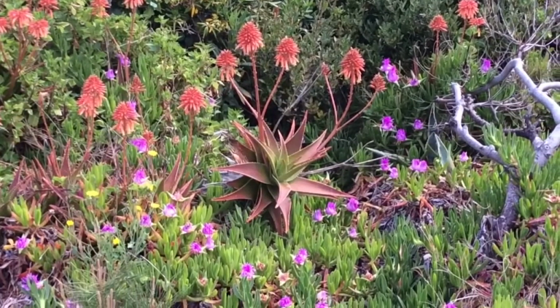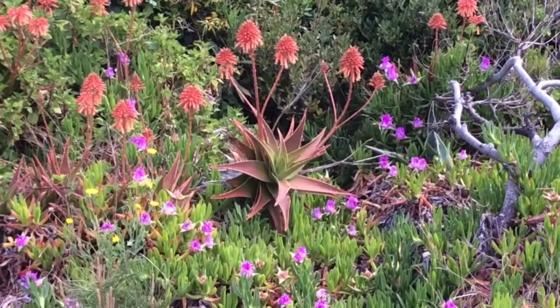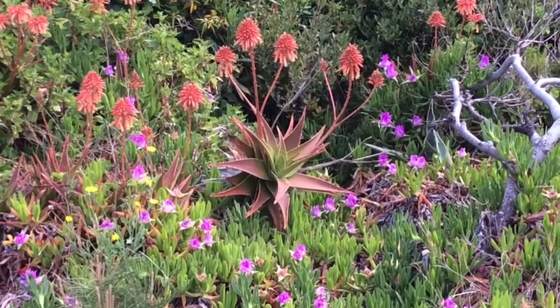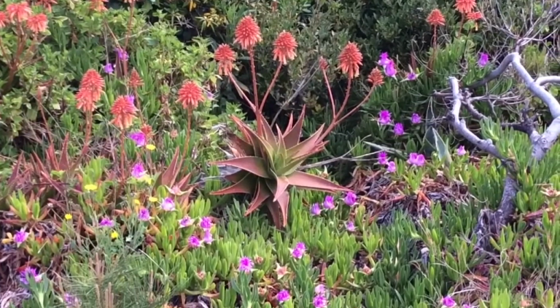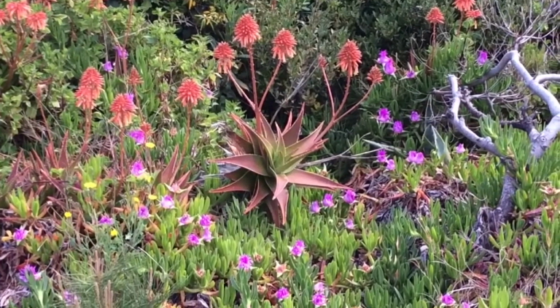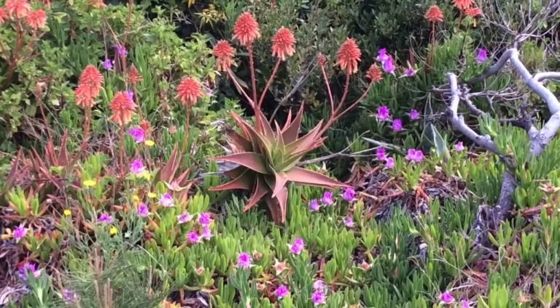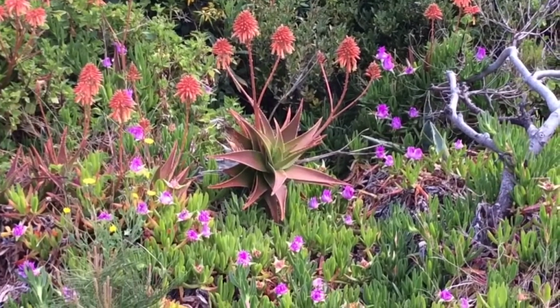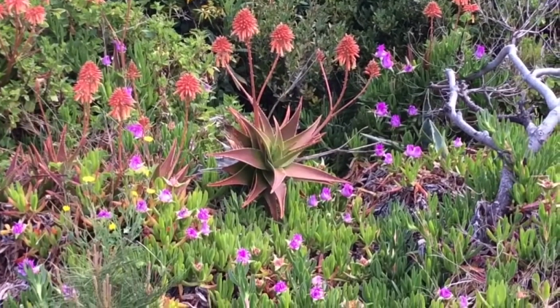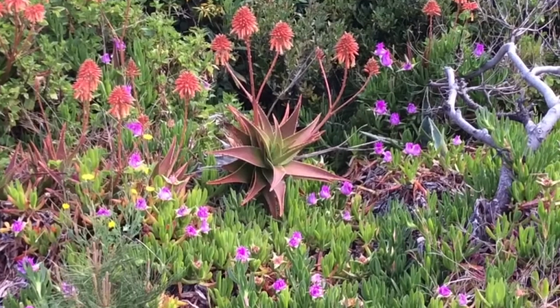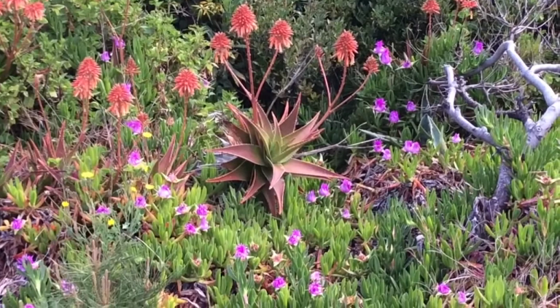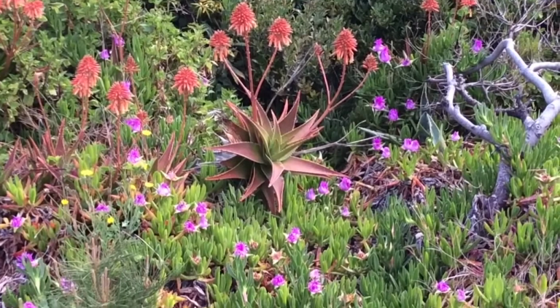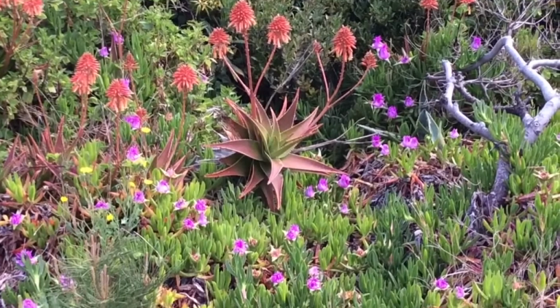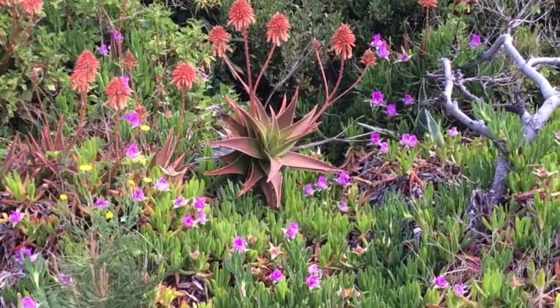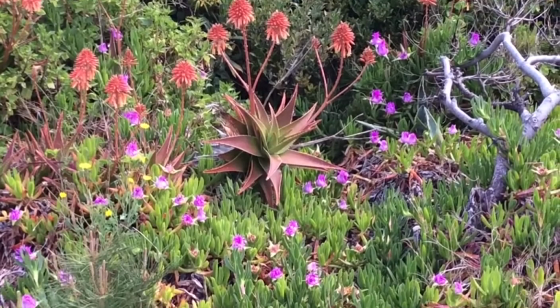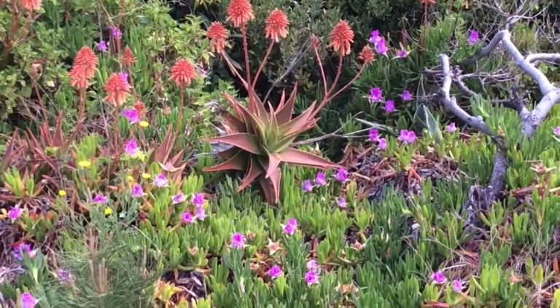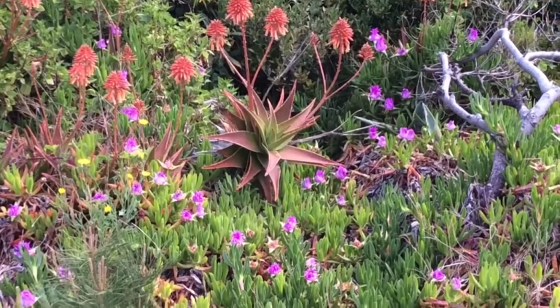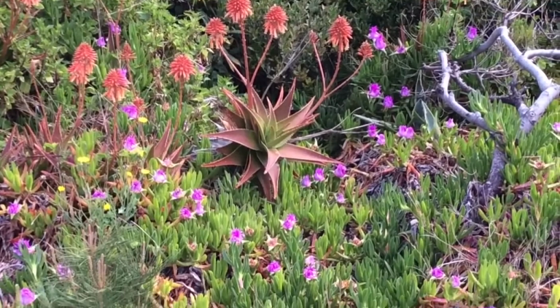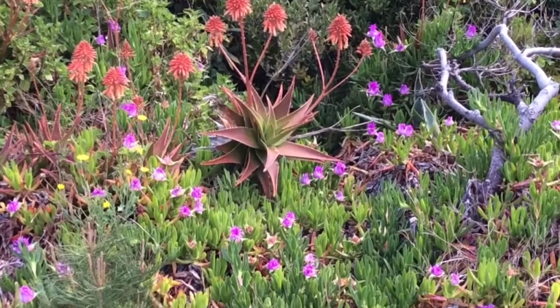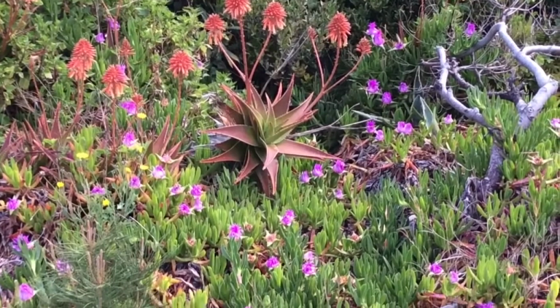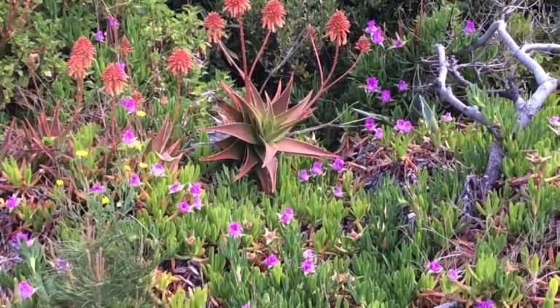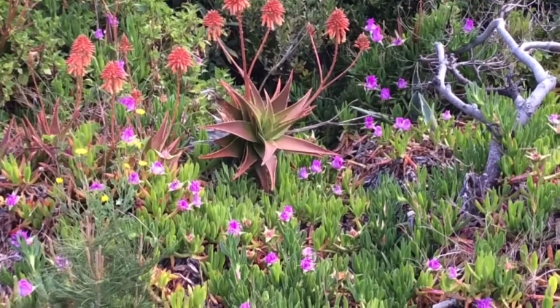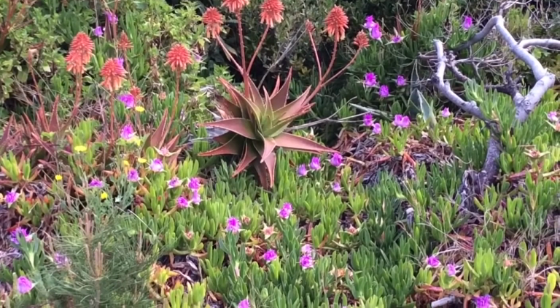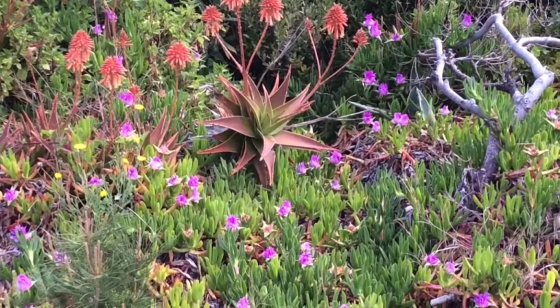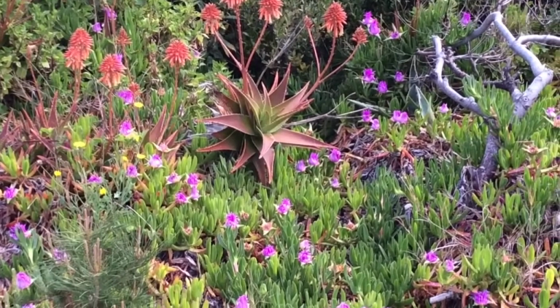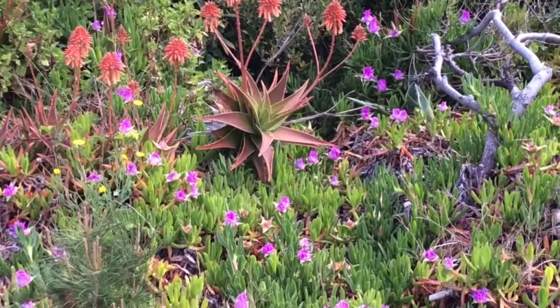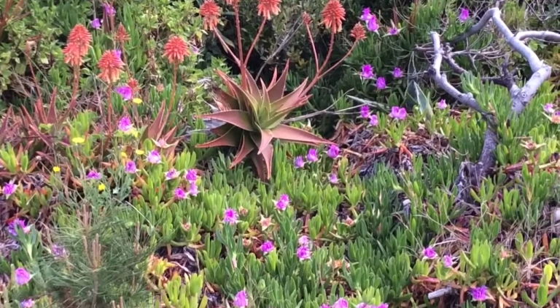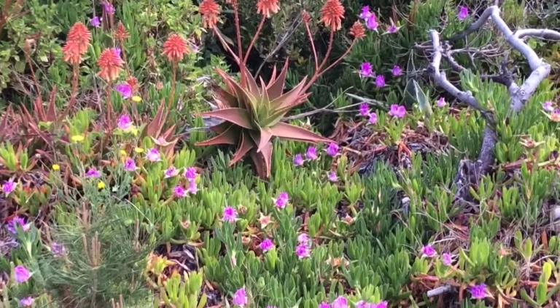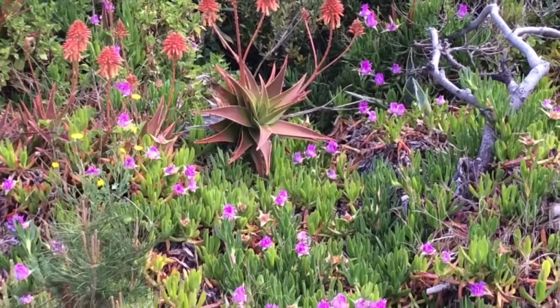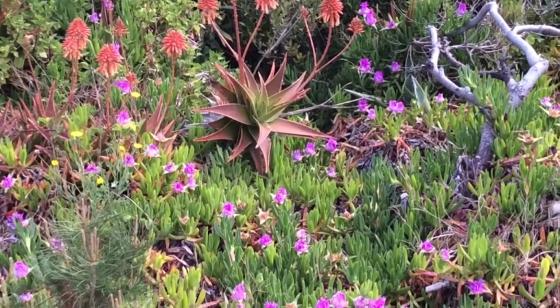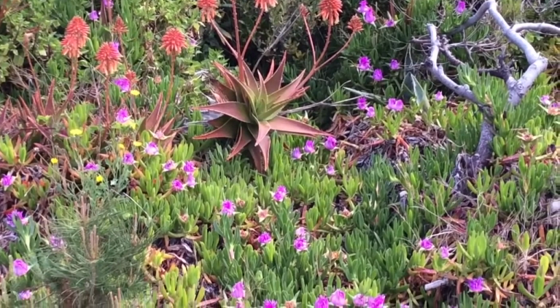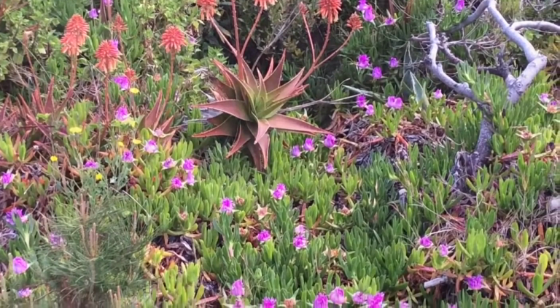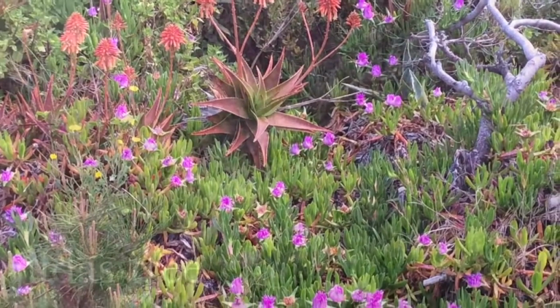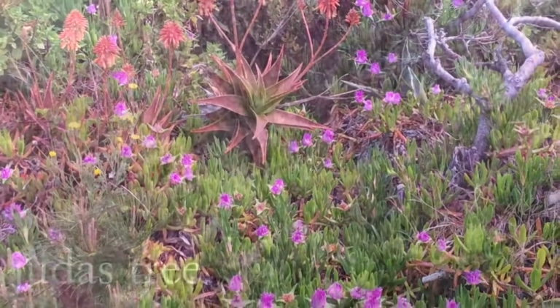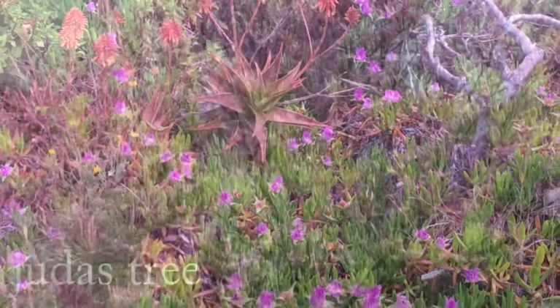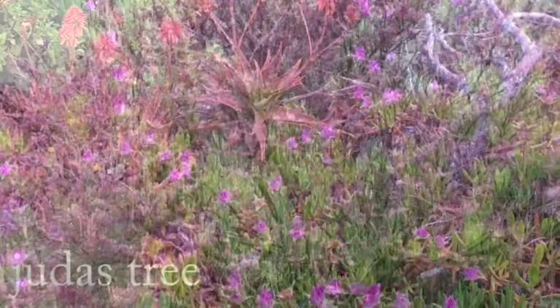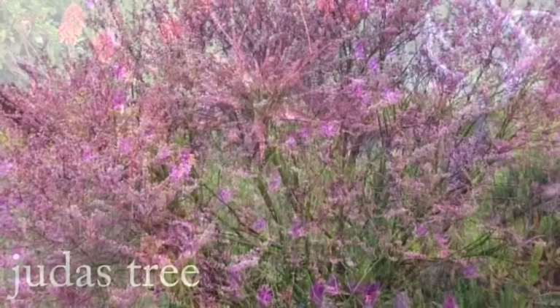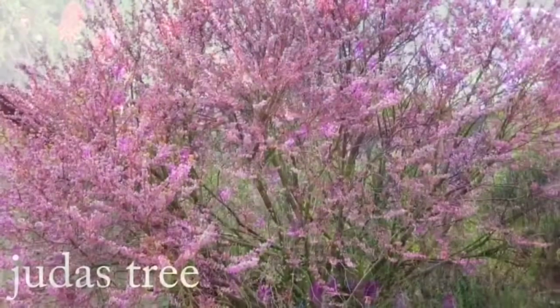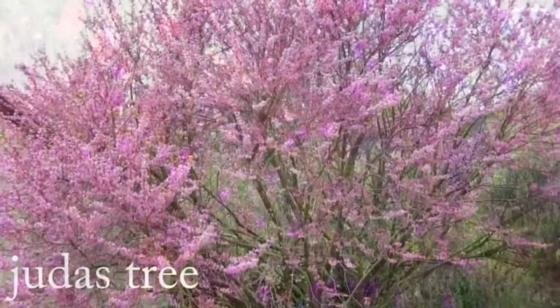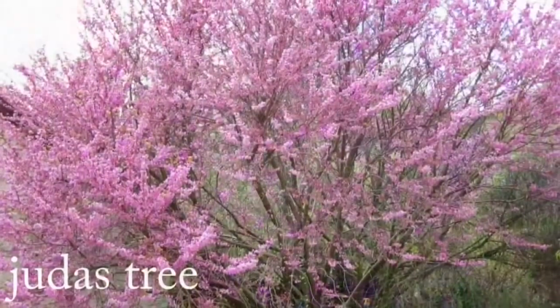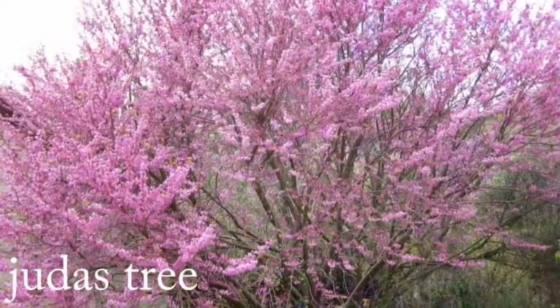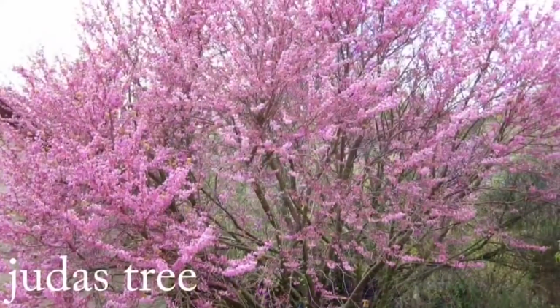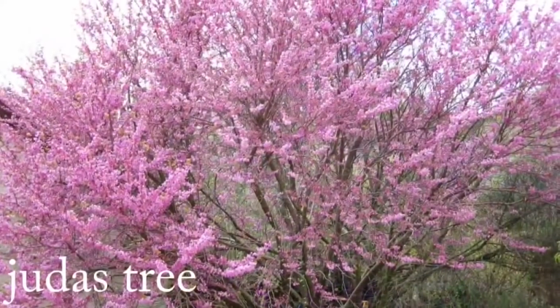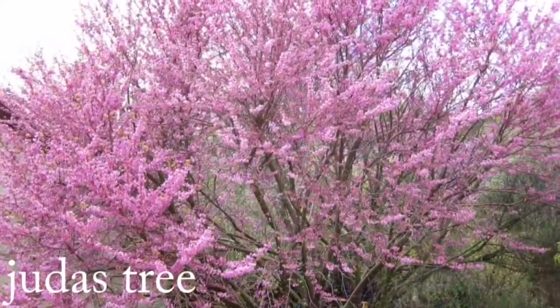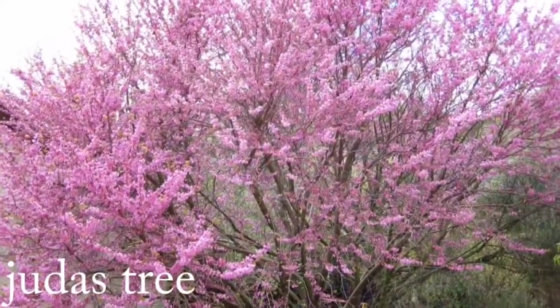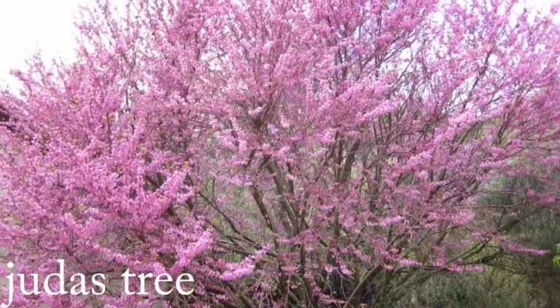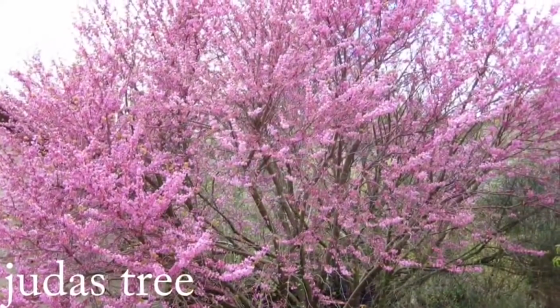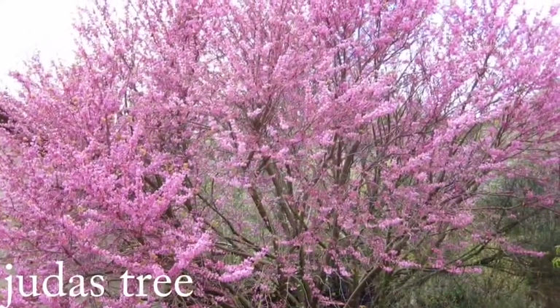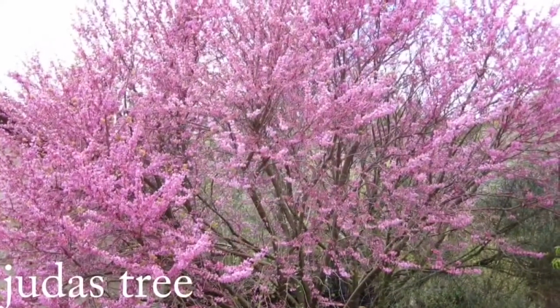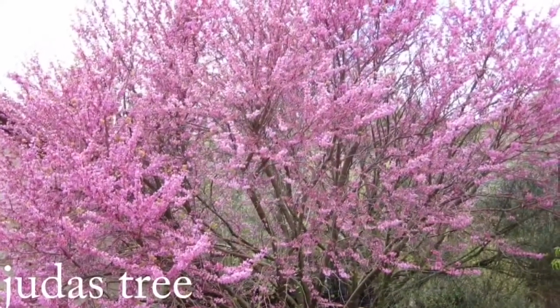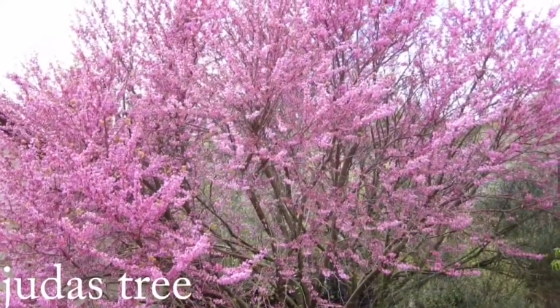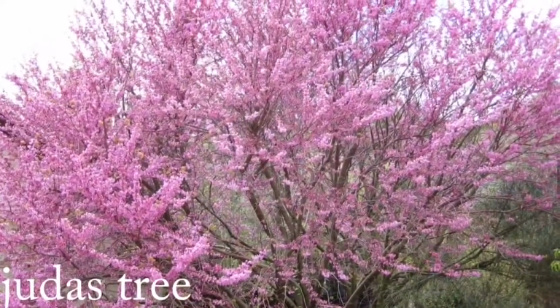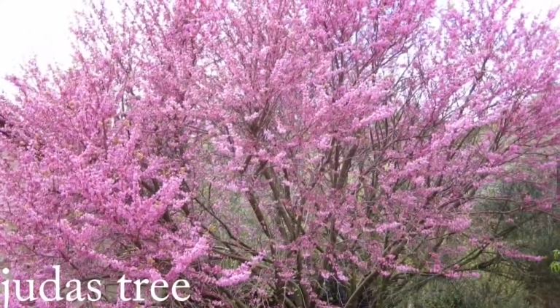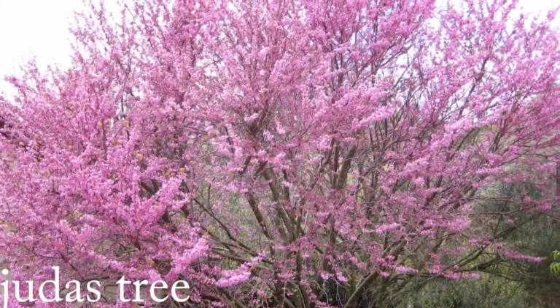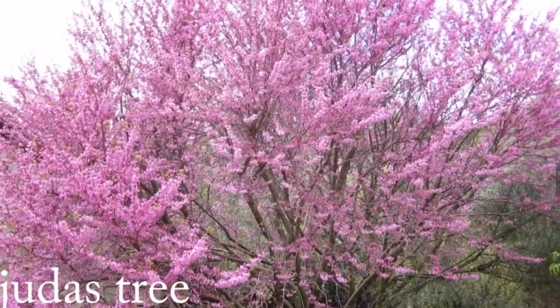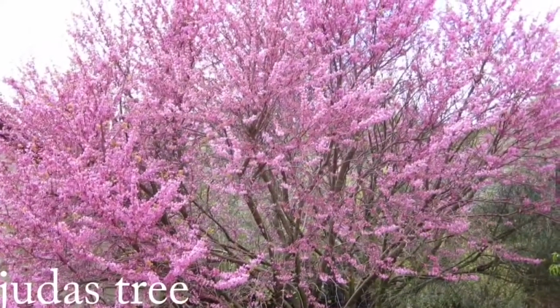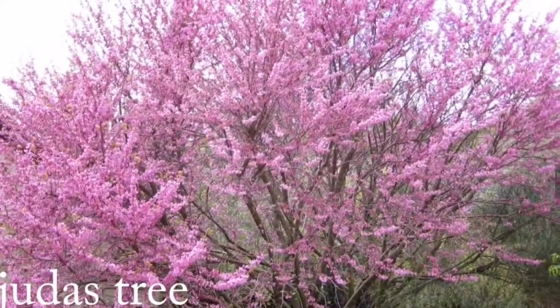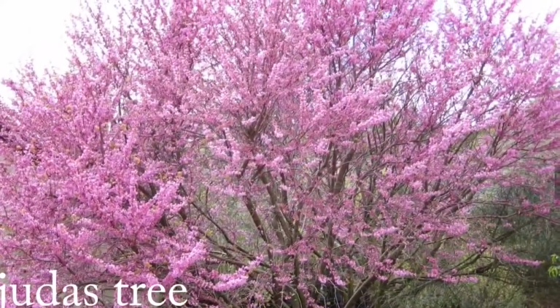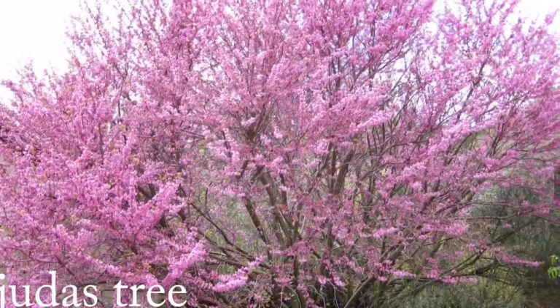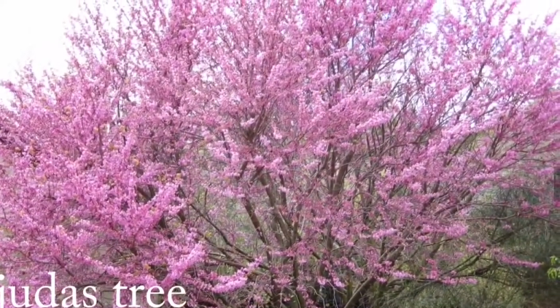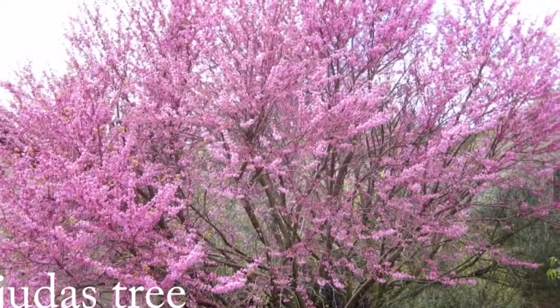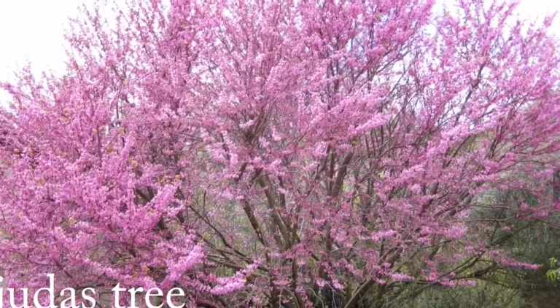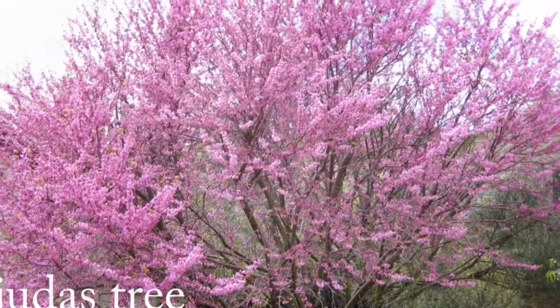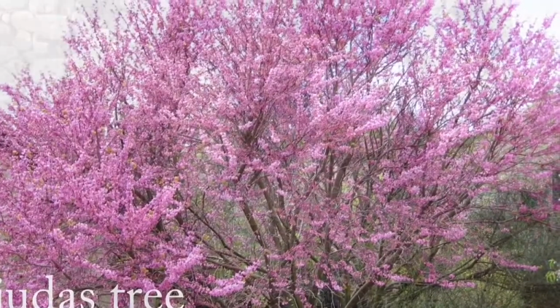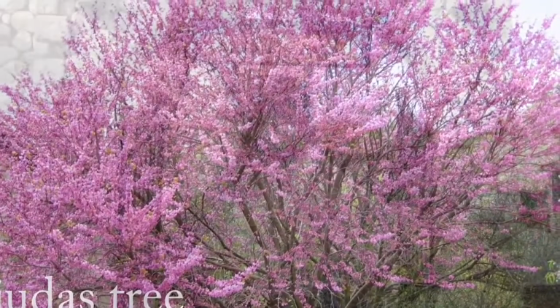I just love being out here in the Greek islands in springtime. Absolutely beautiful, stunning.